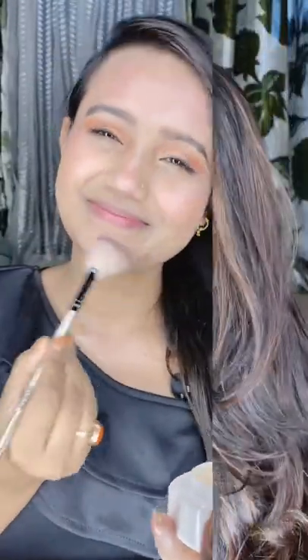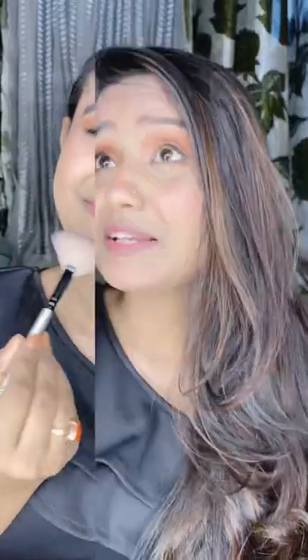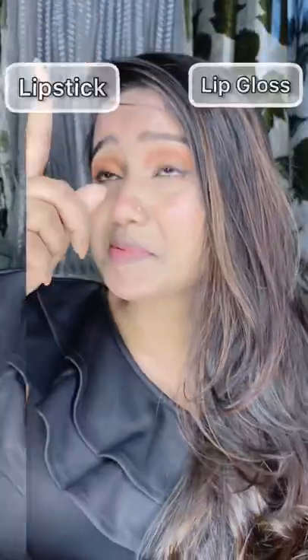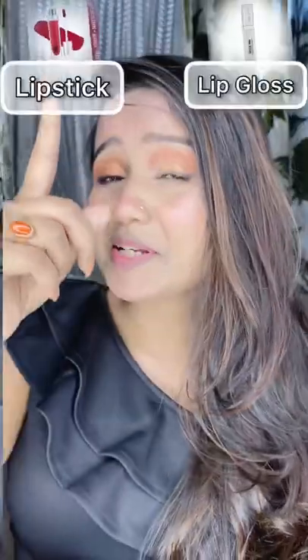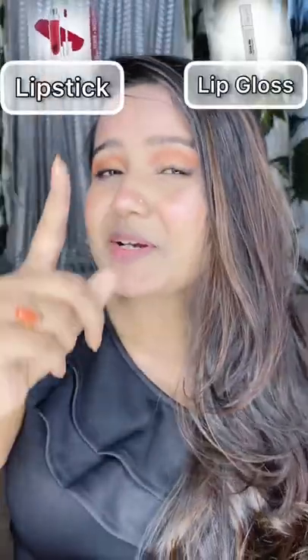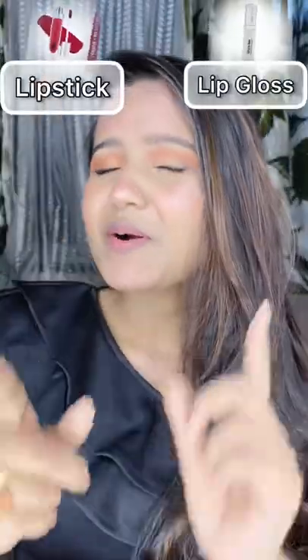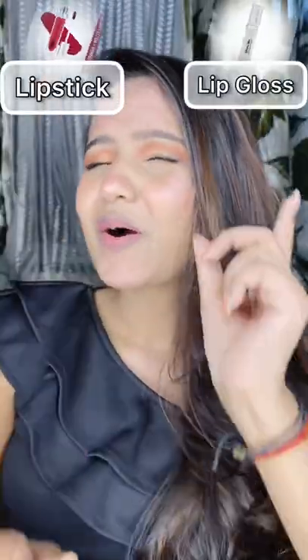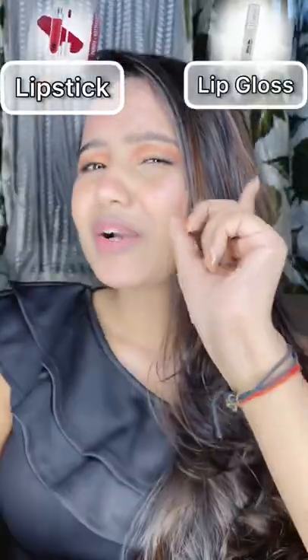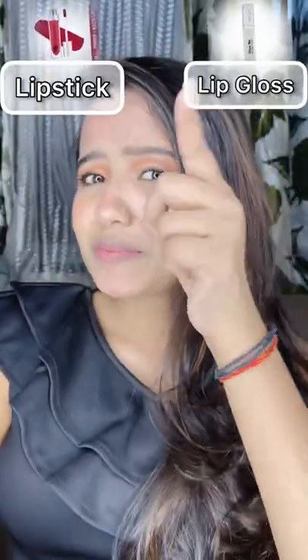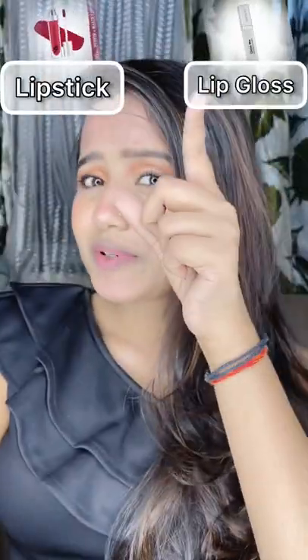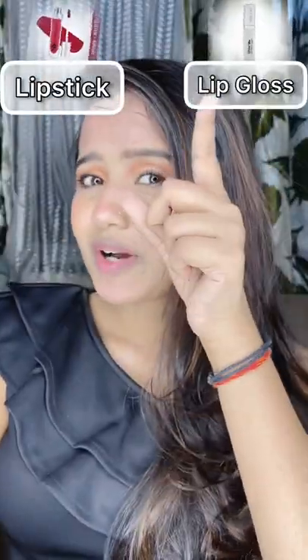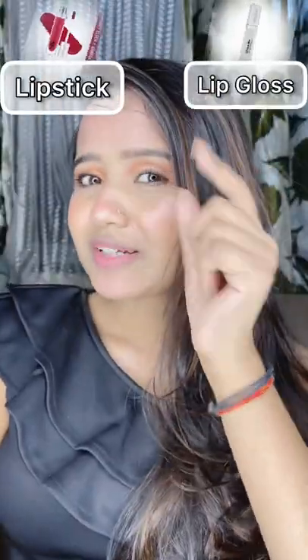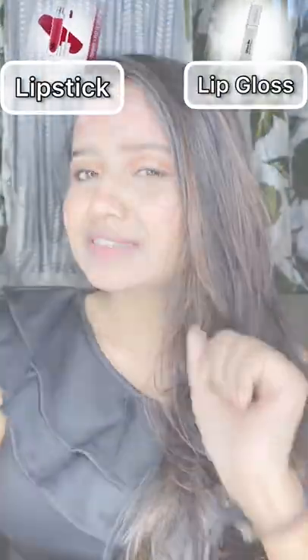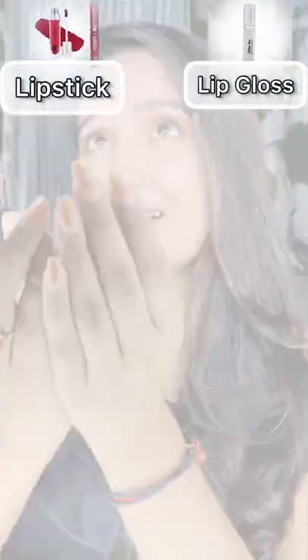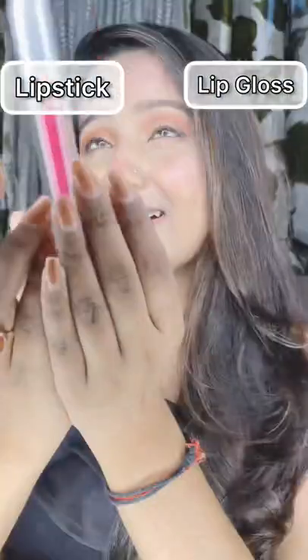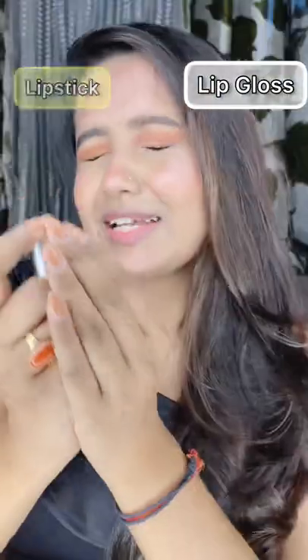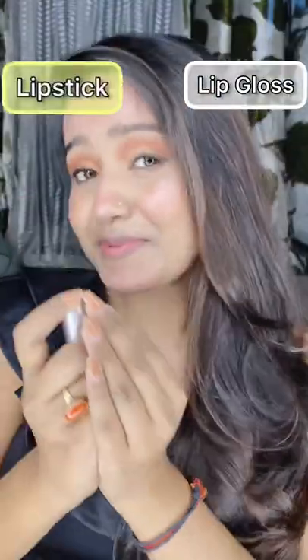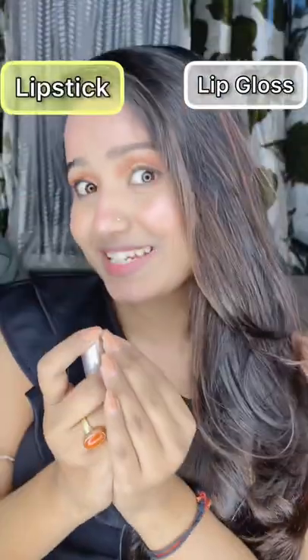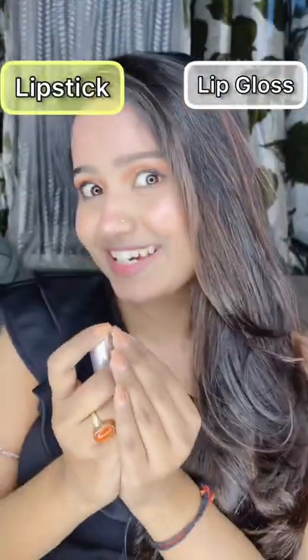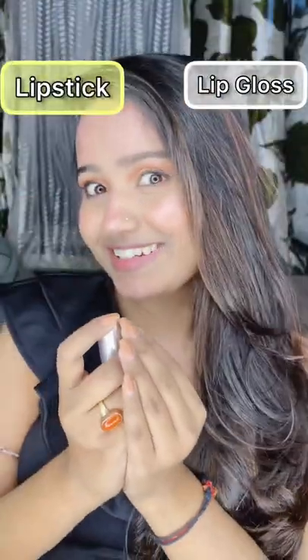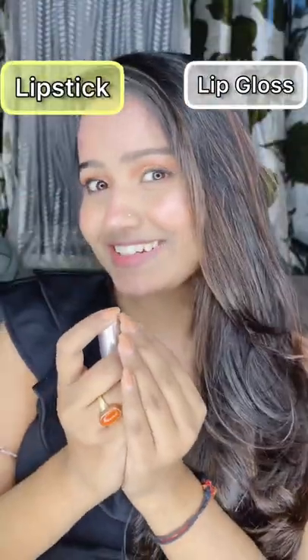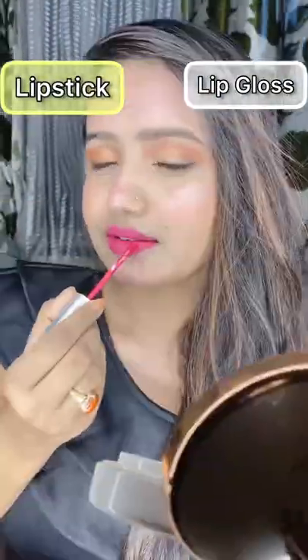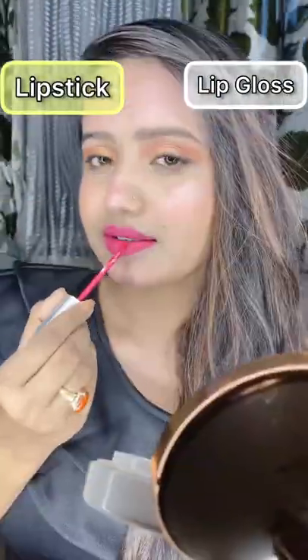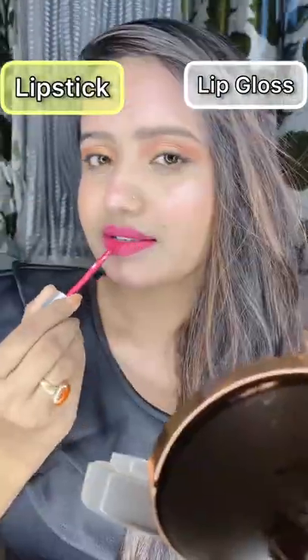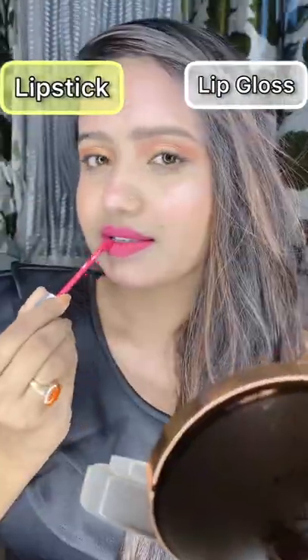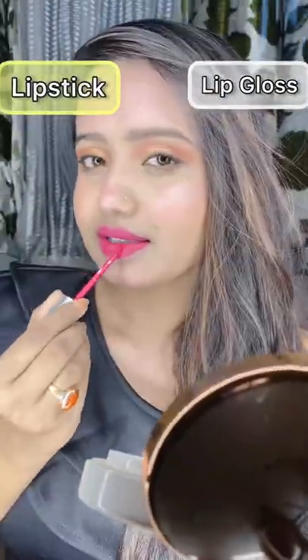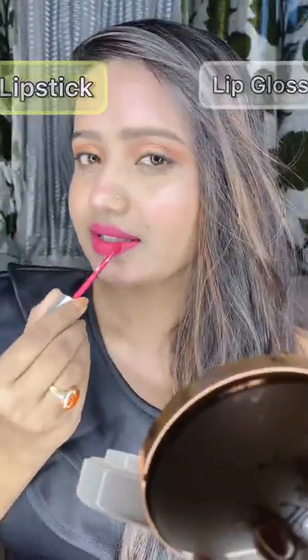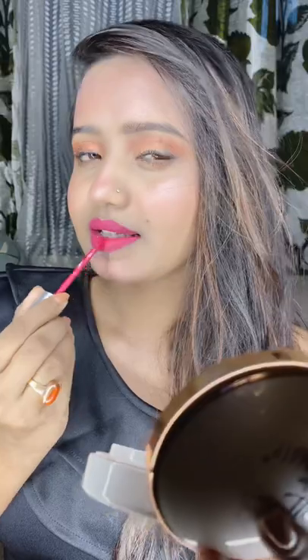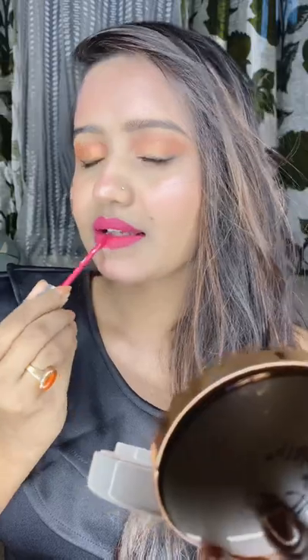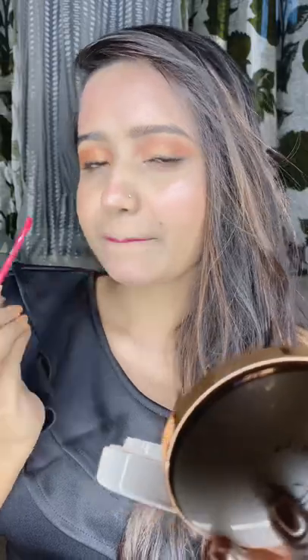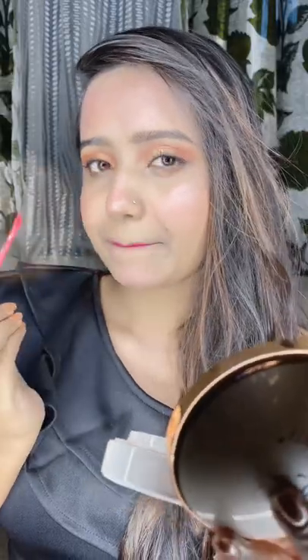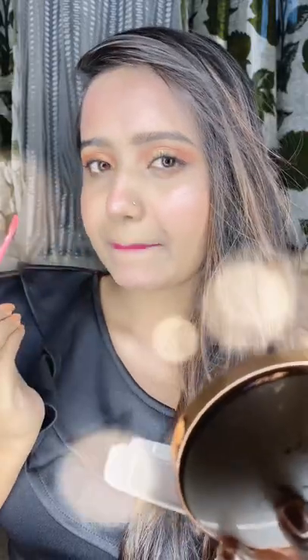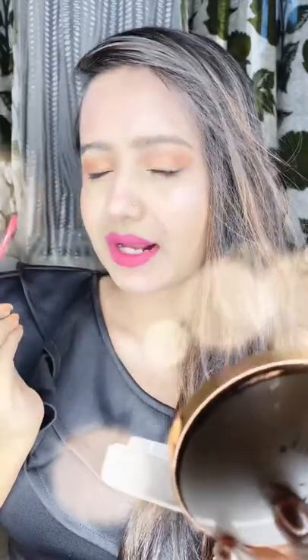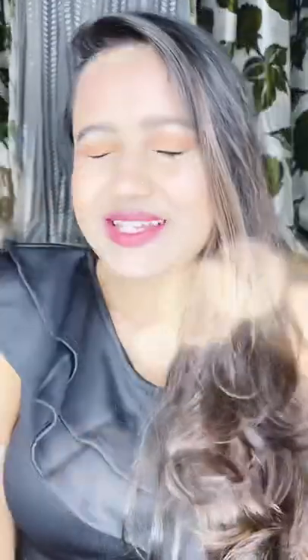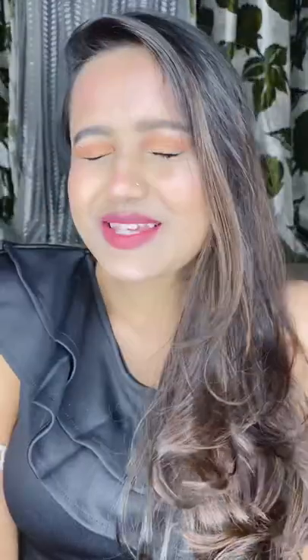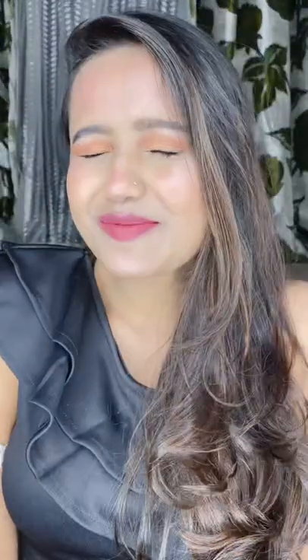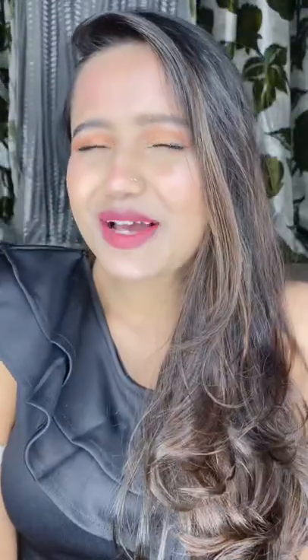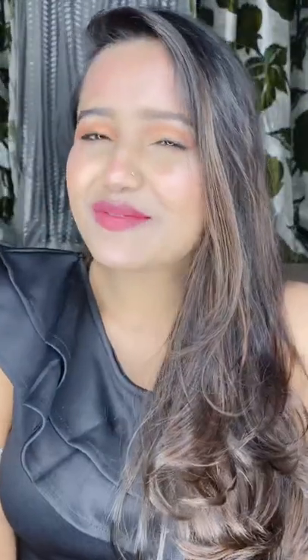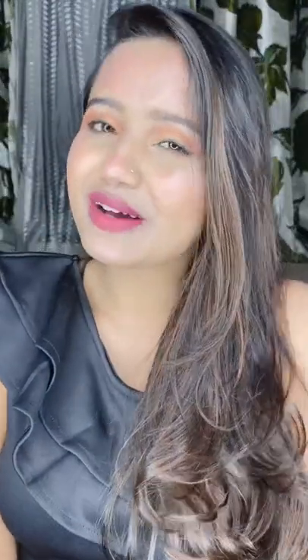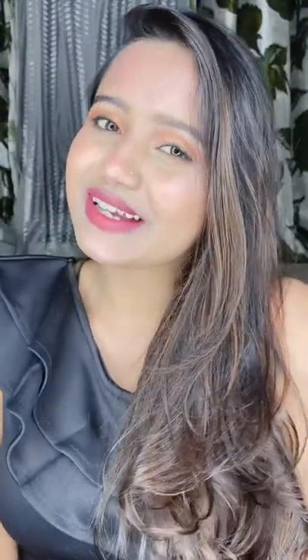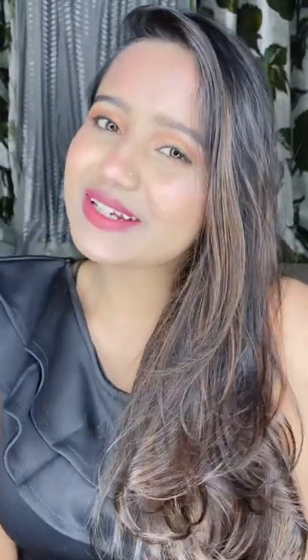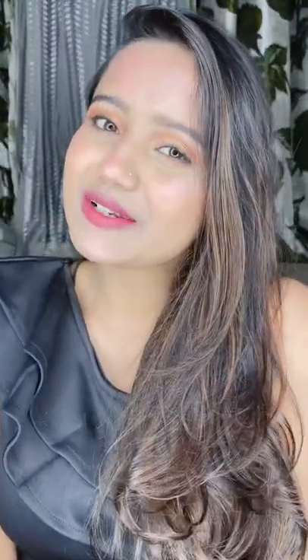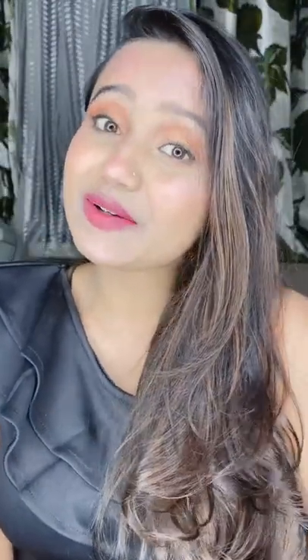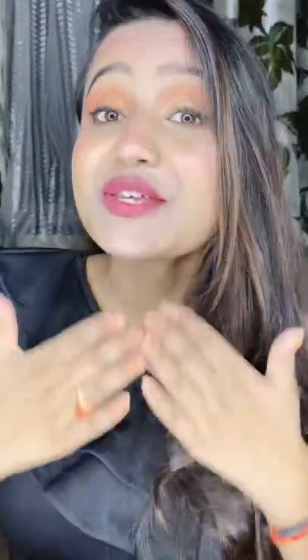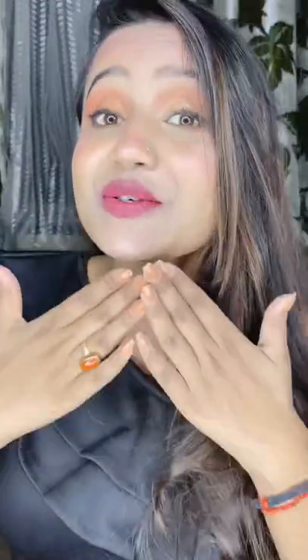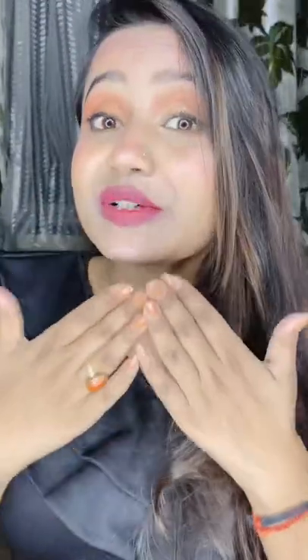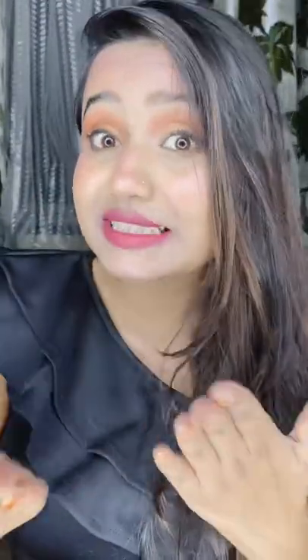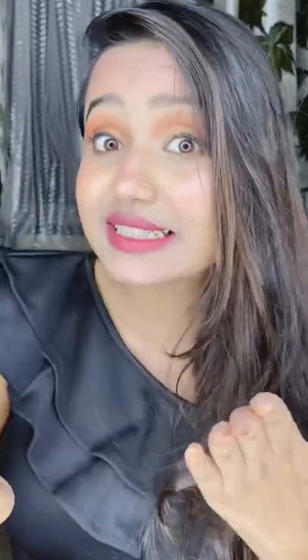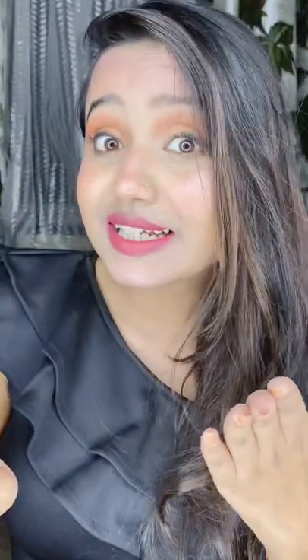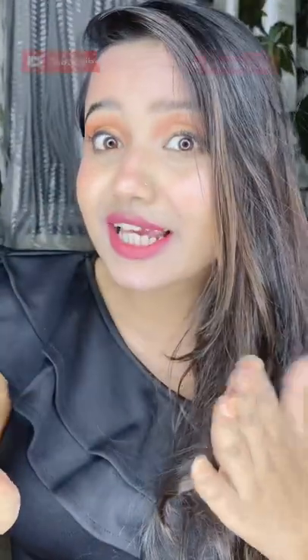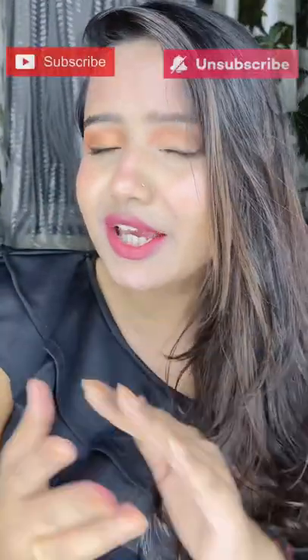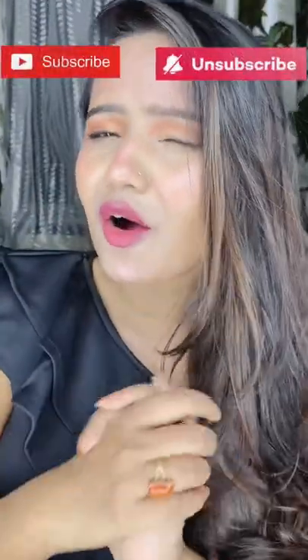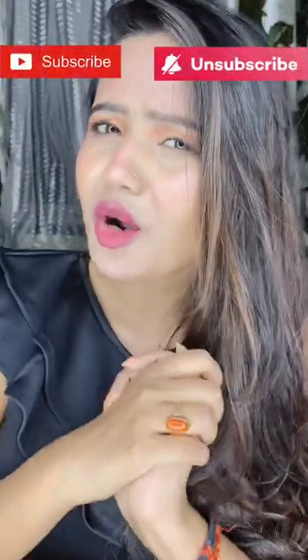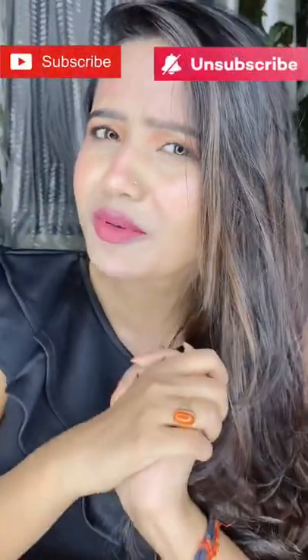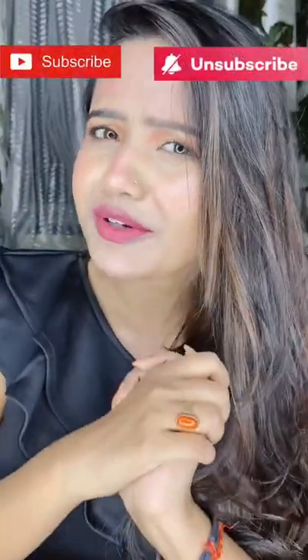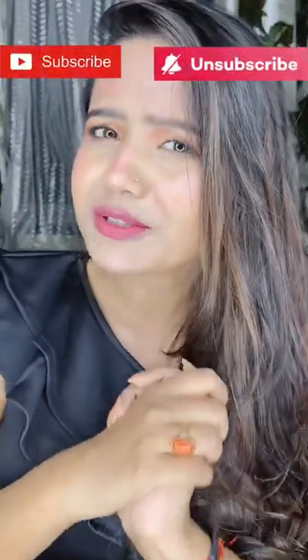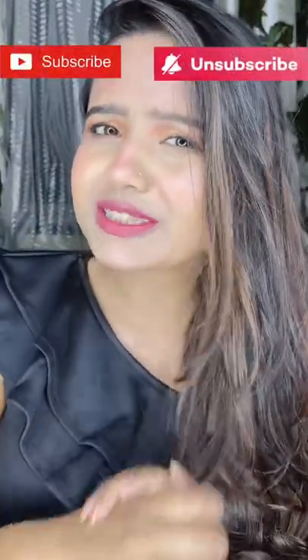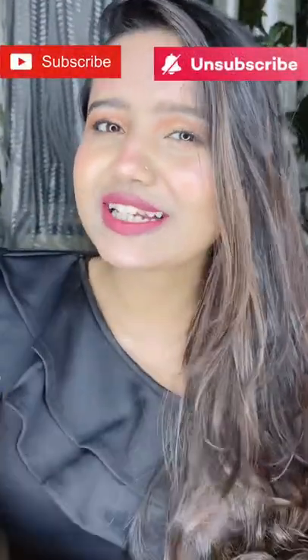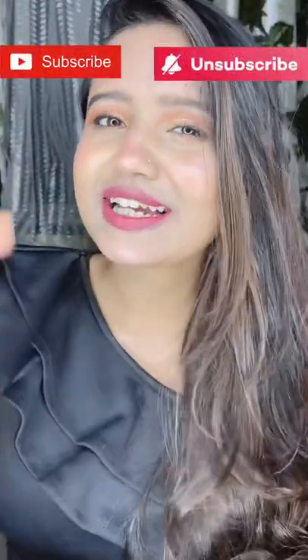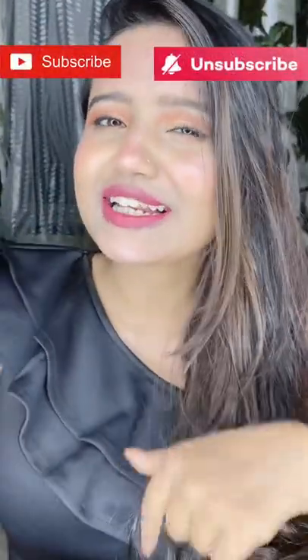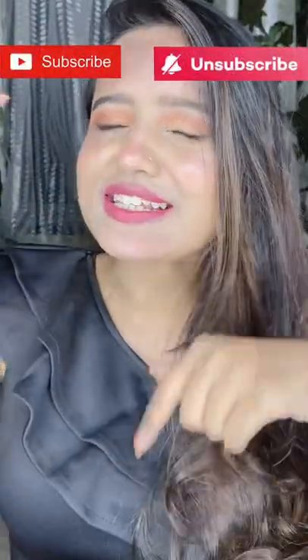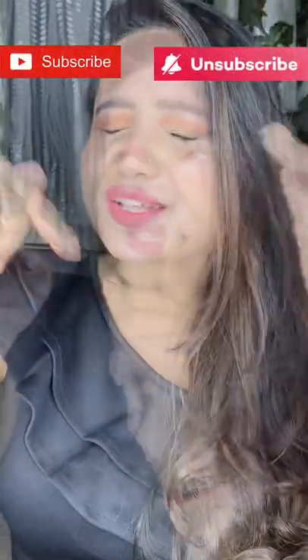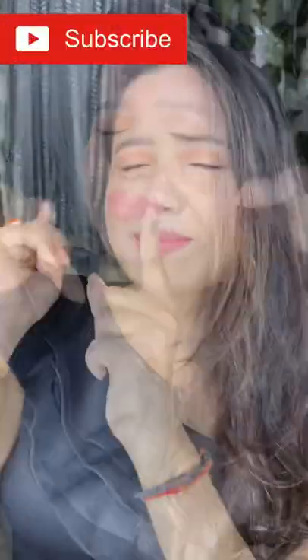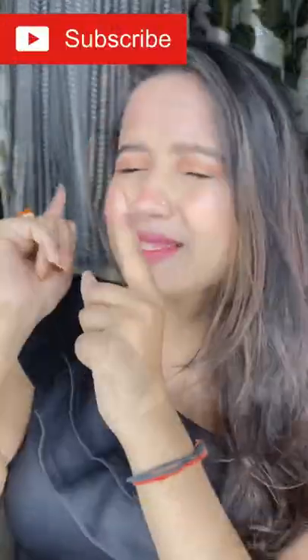Lipstick and lip gloss — lipstick. So this is my final look! If you want to watch more videos like this, subscribe!